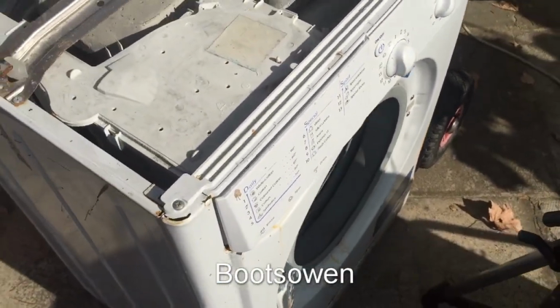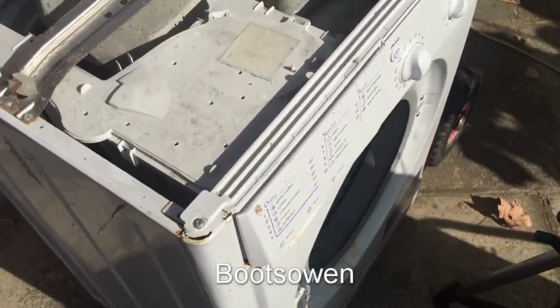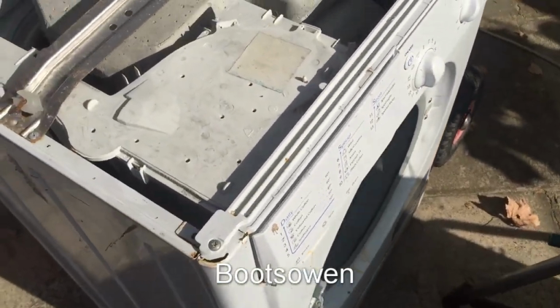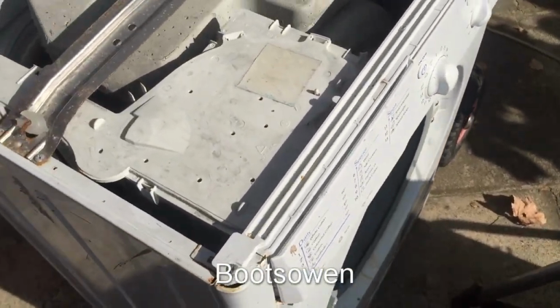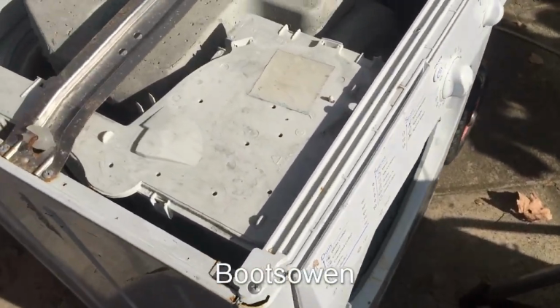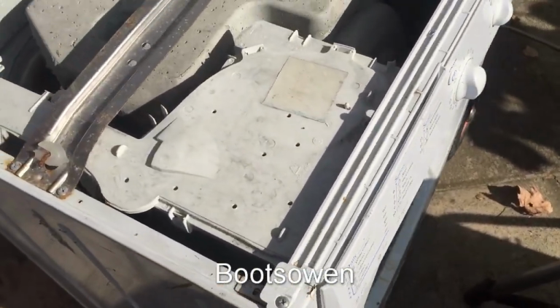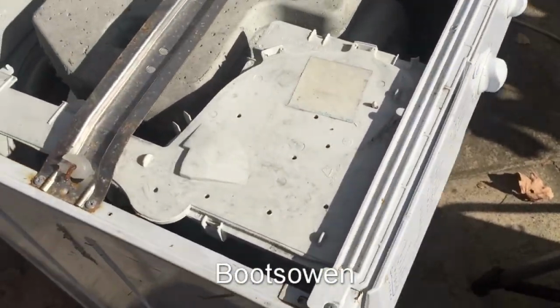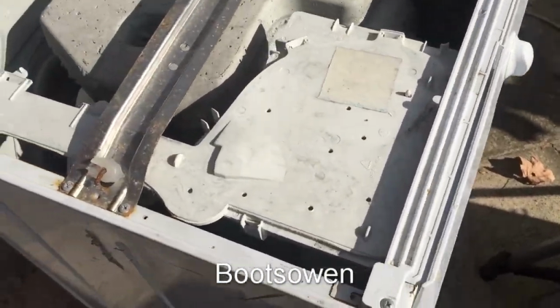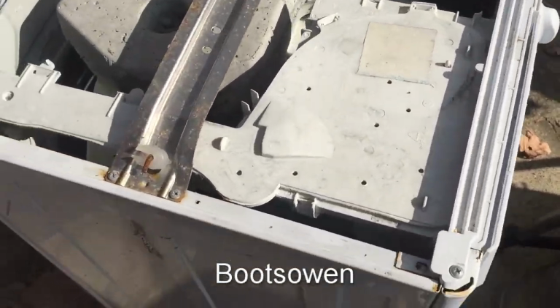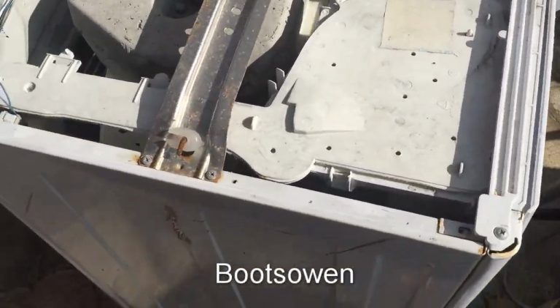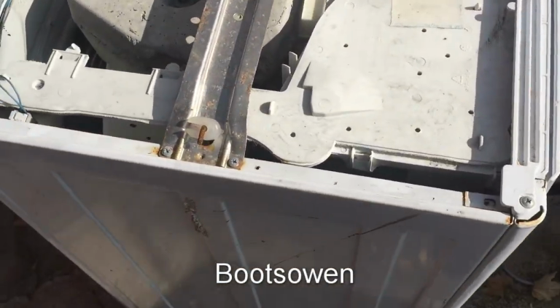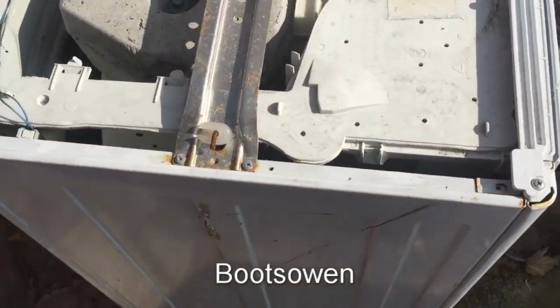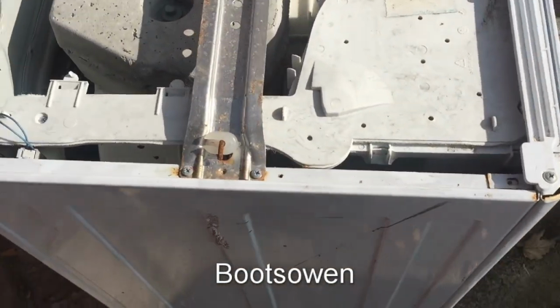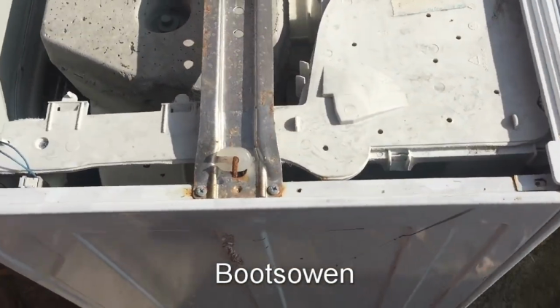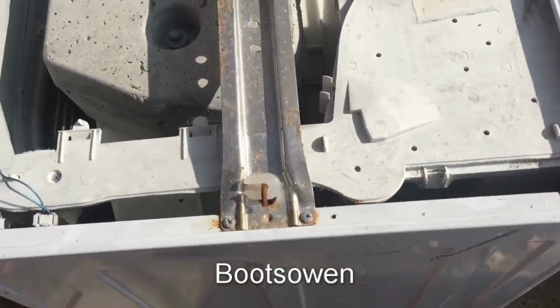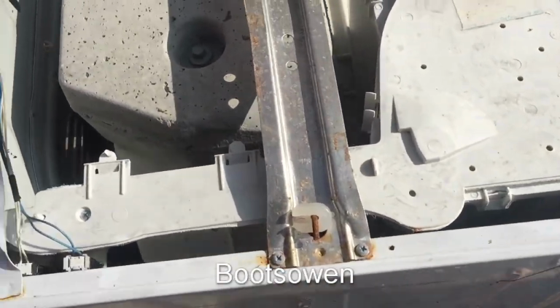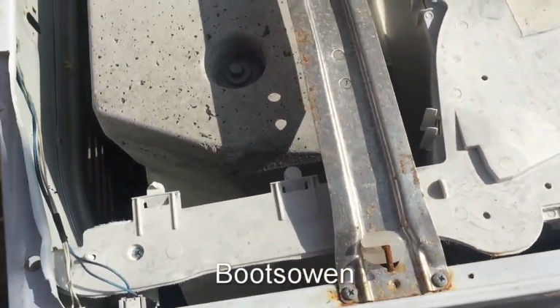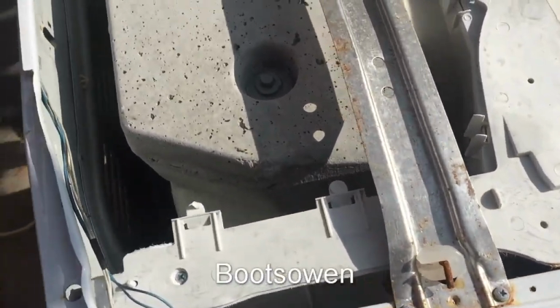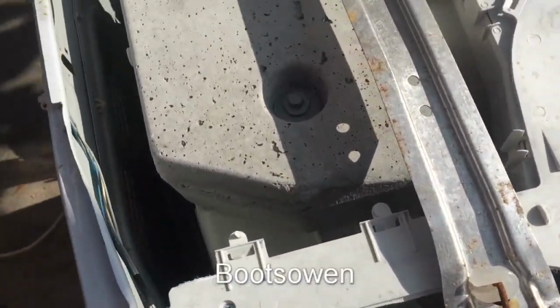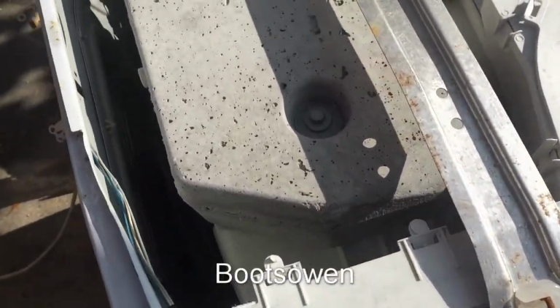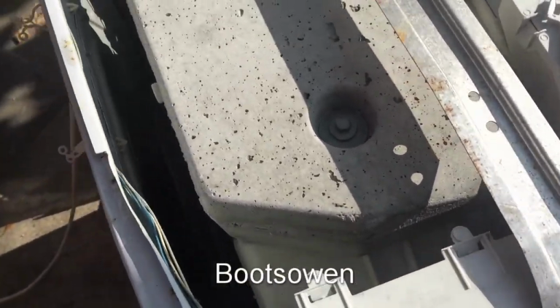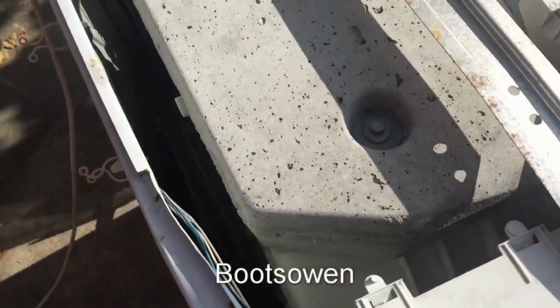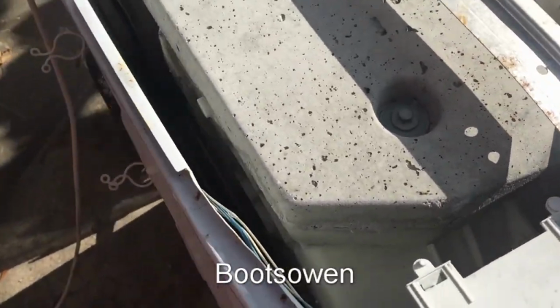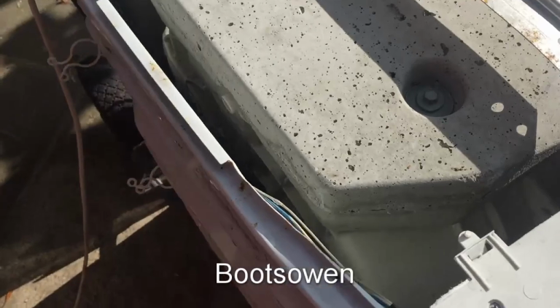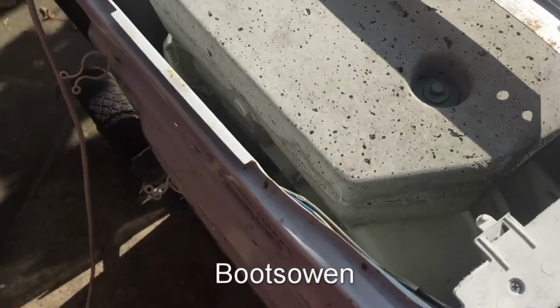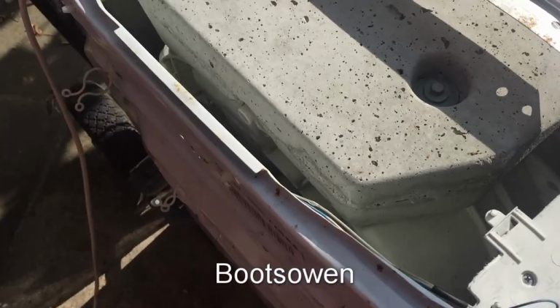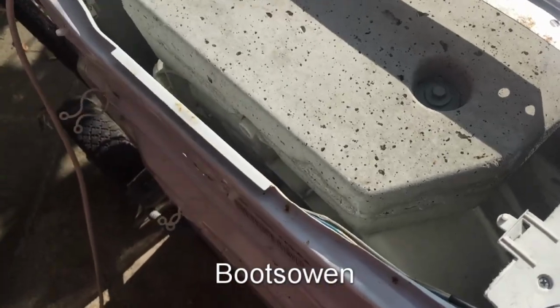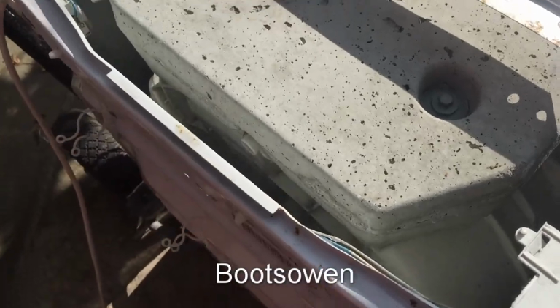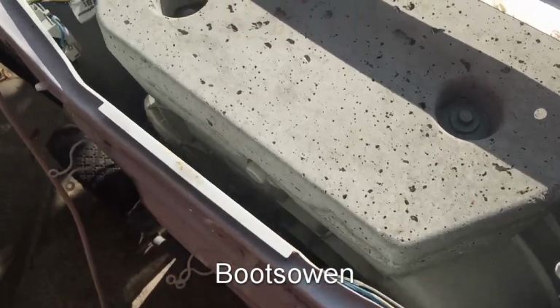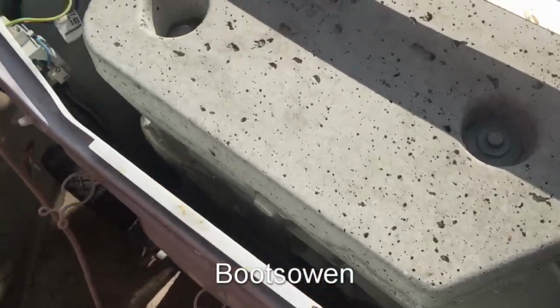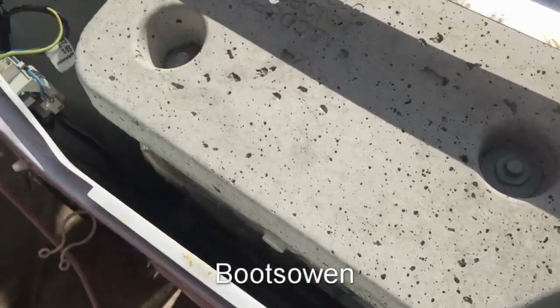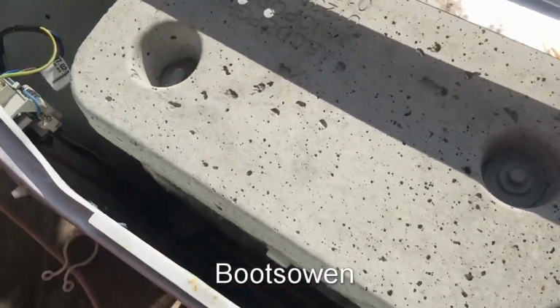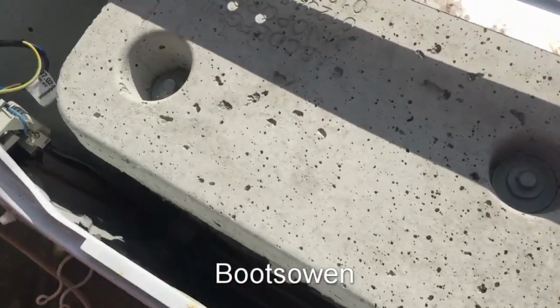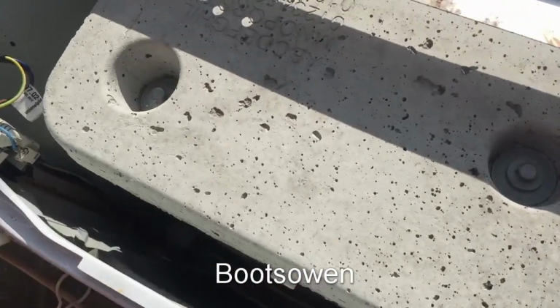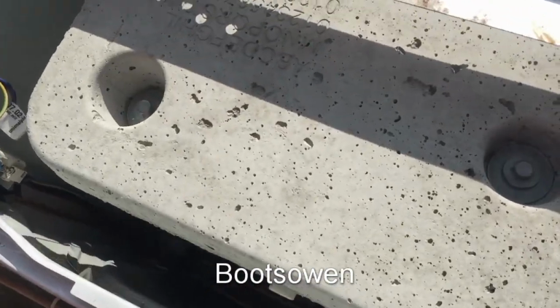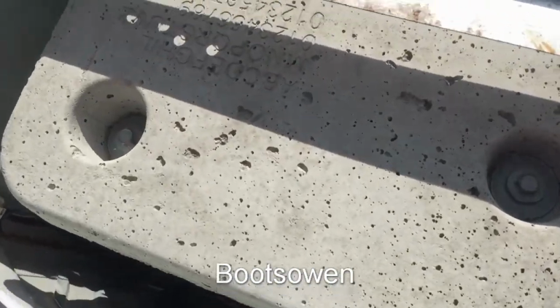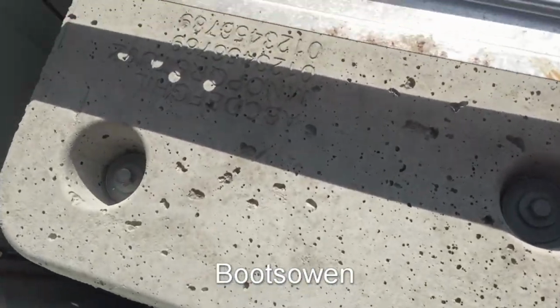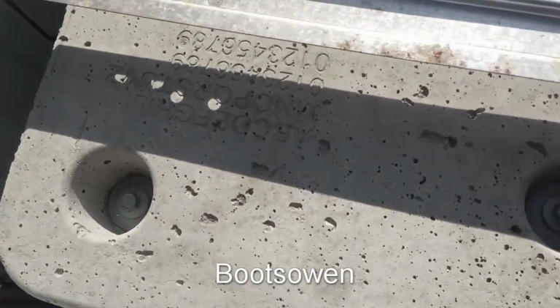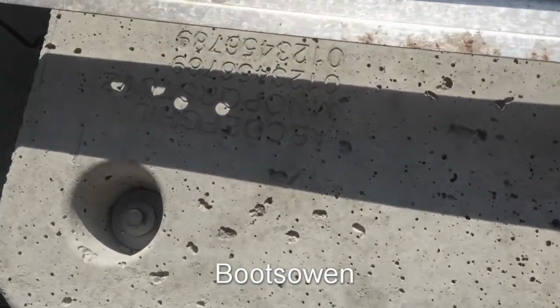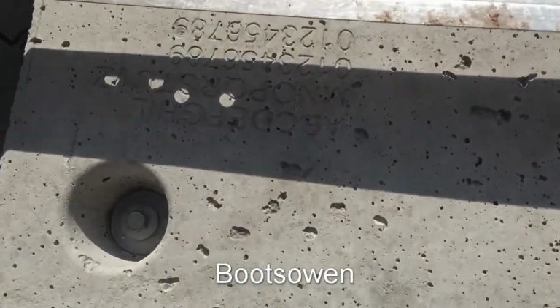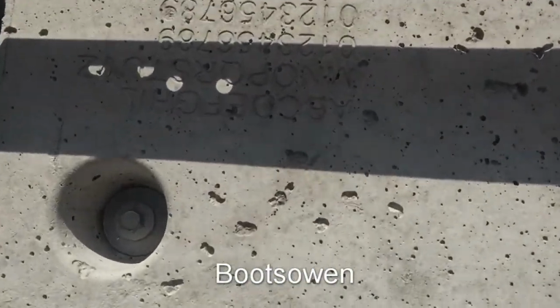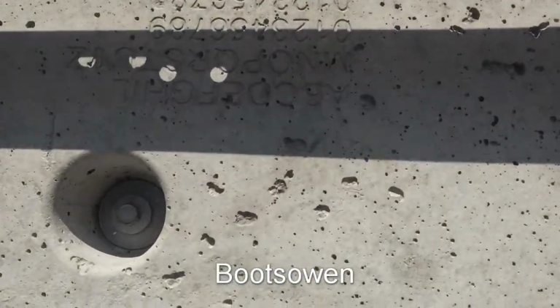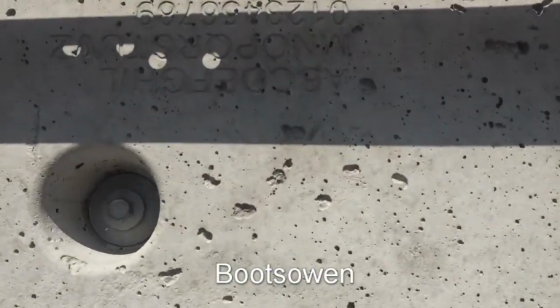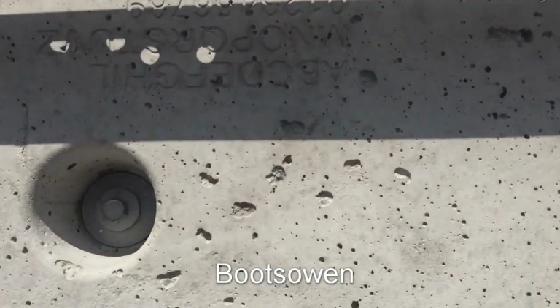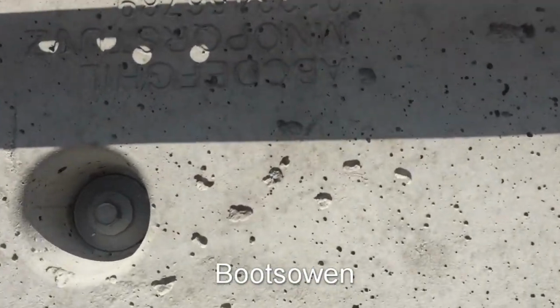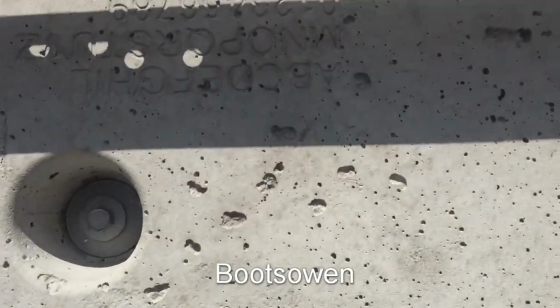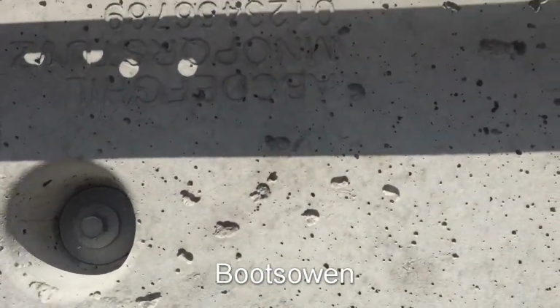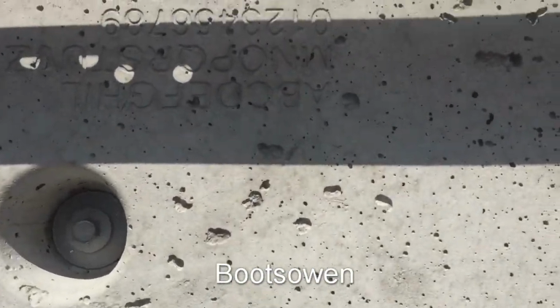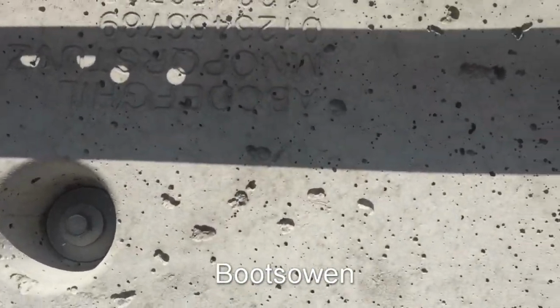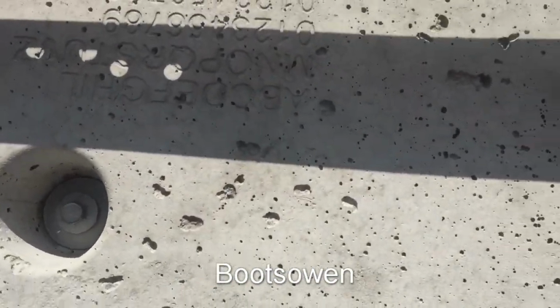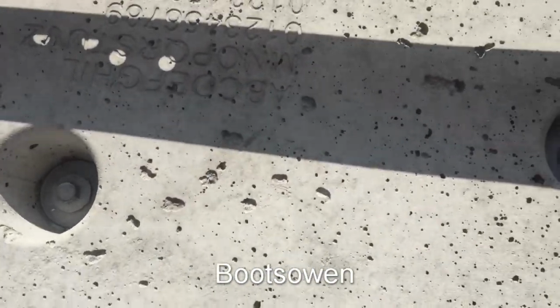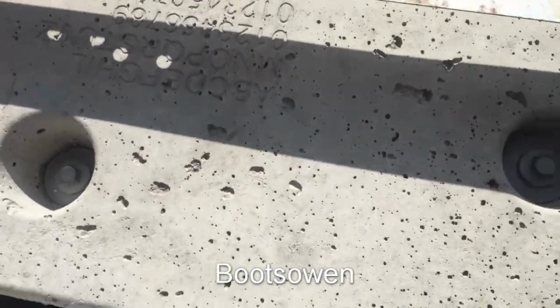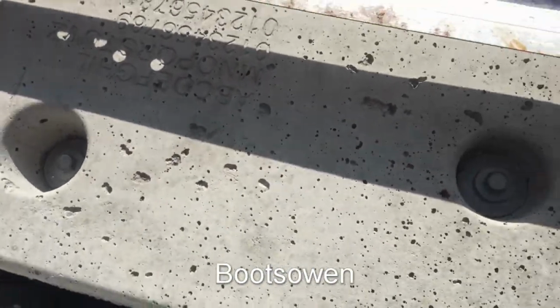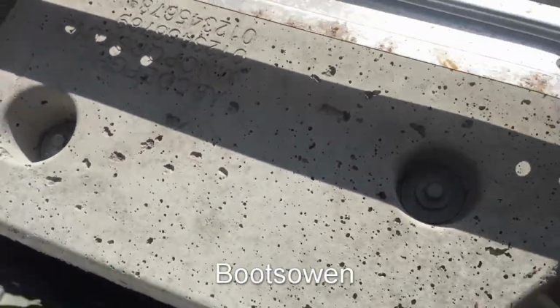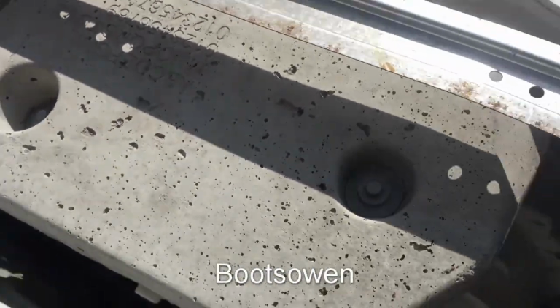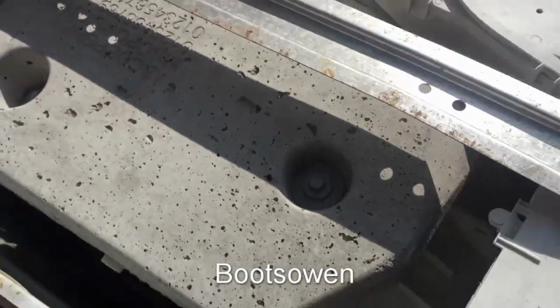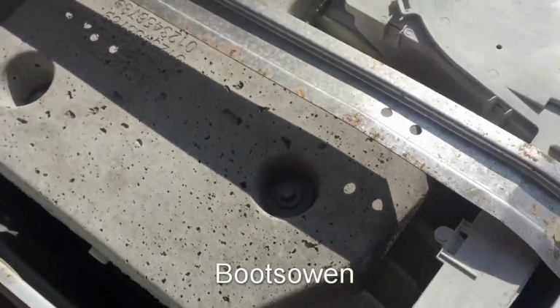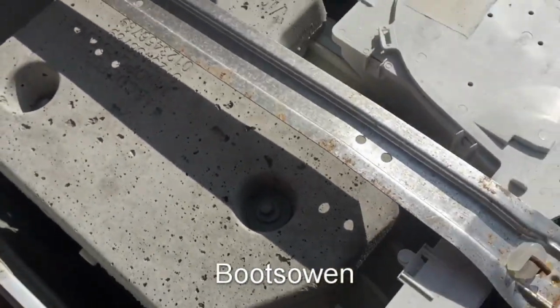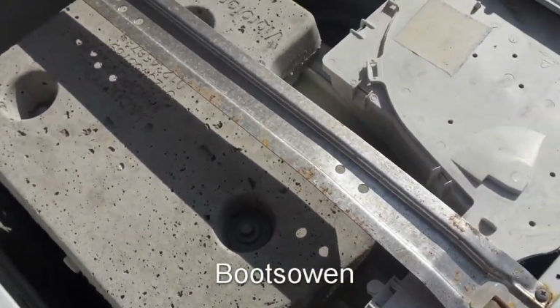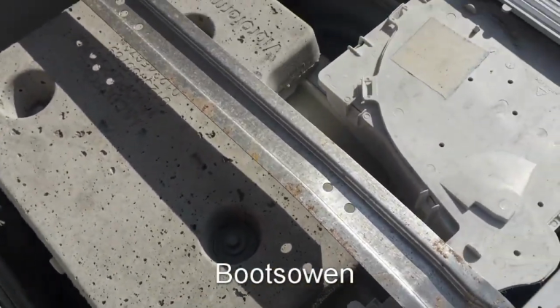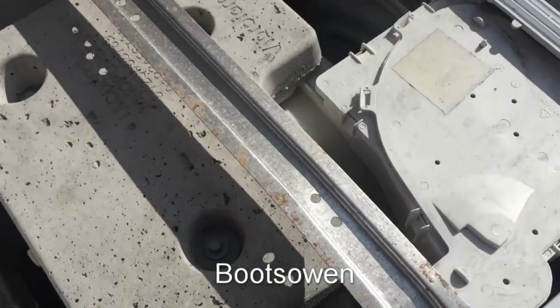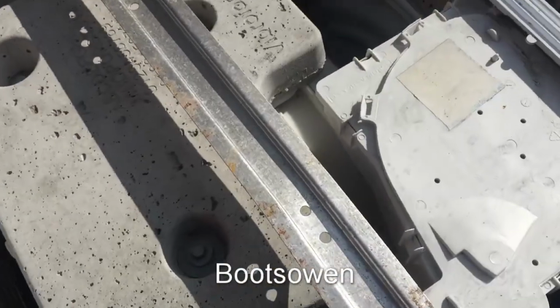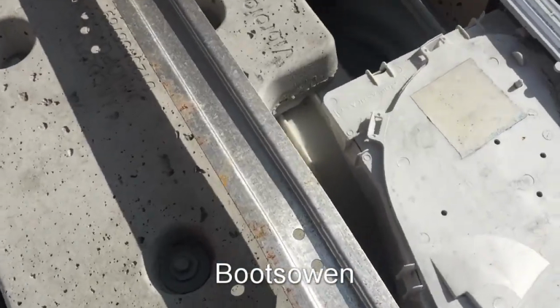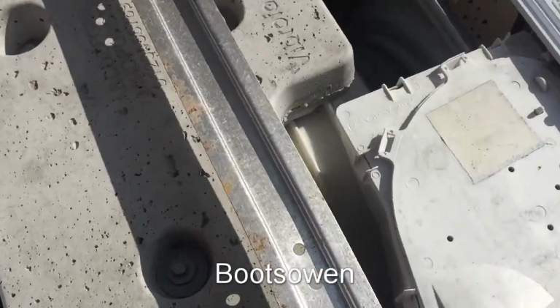It's missing its lid, it's missing its door. I don't know if it works. It's disgusting, it's all rusty.